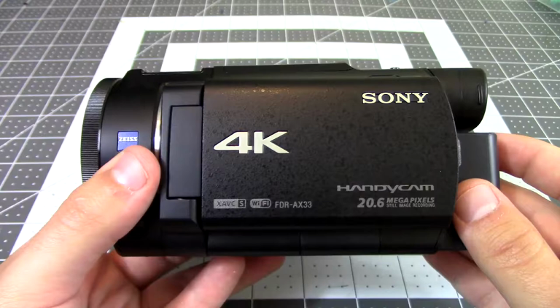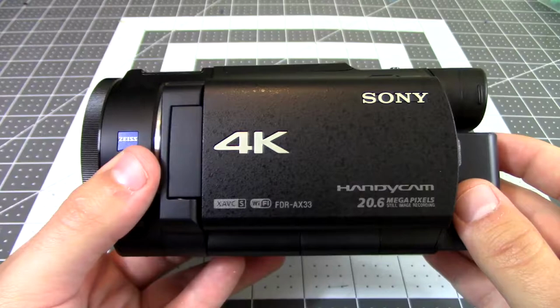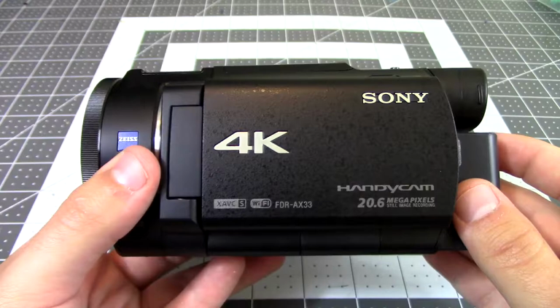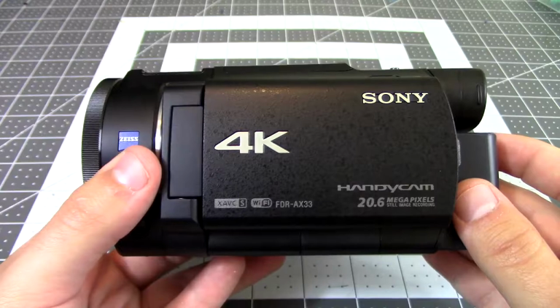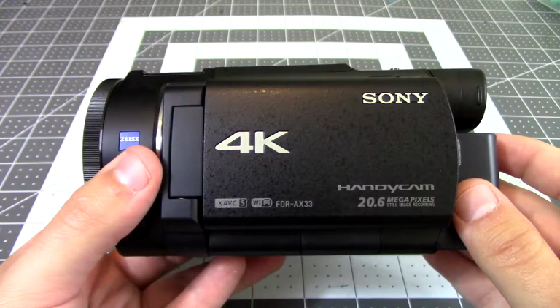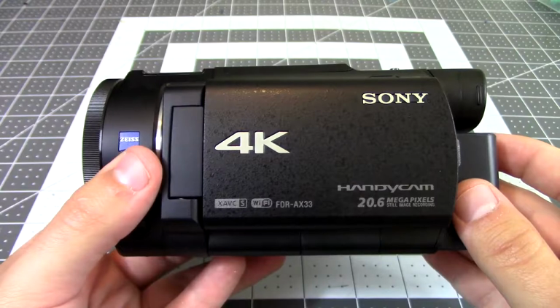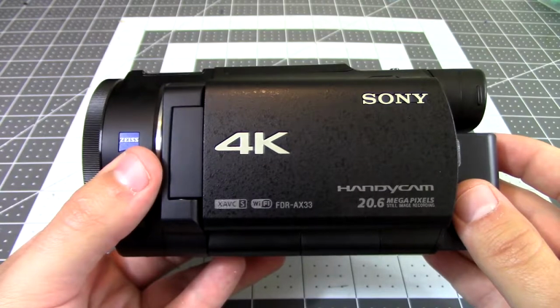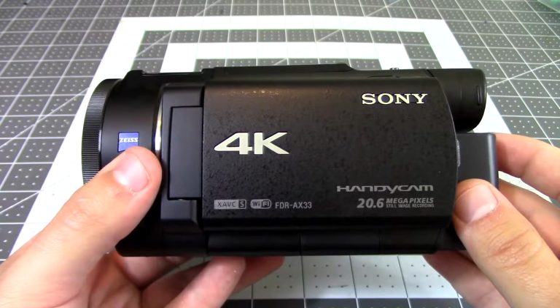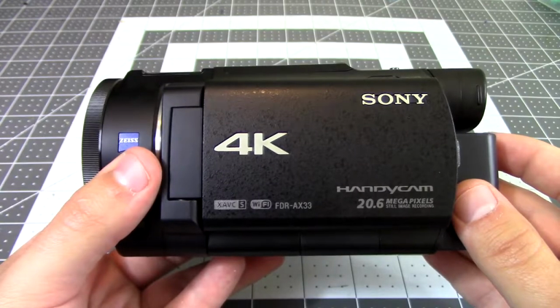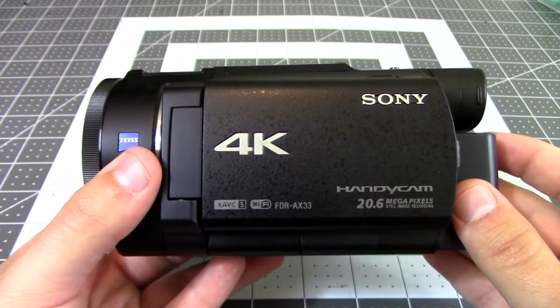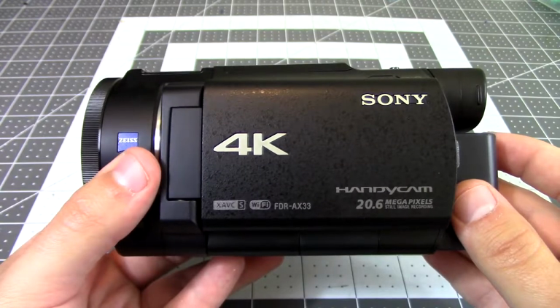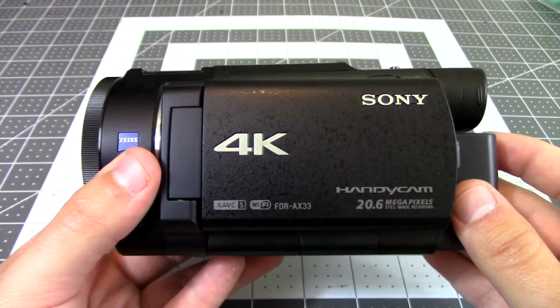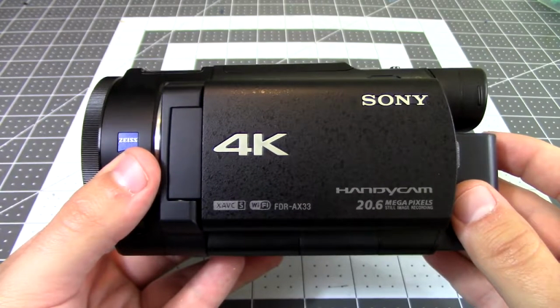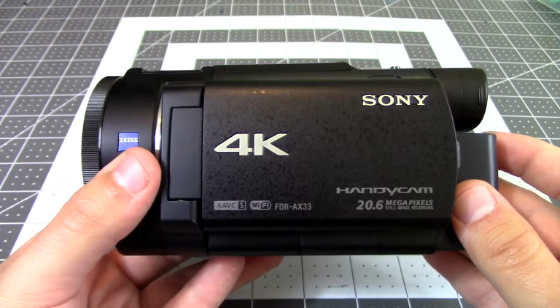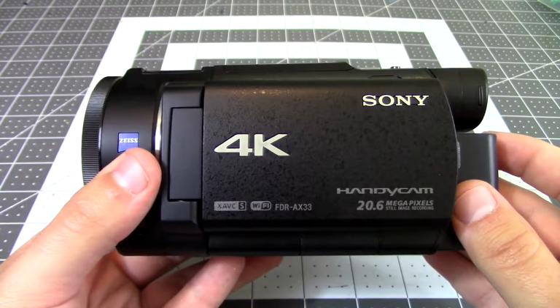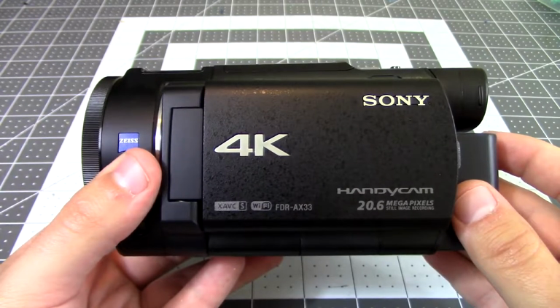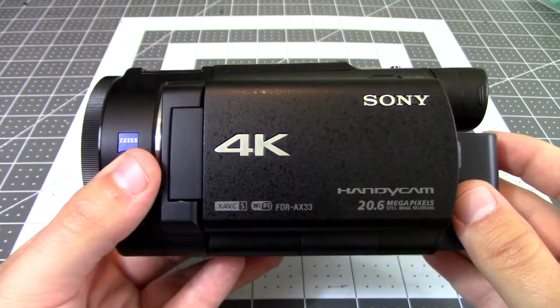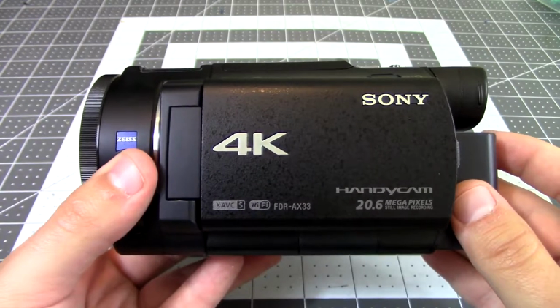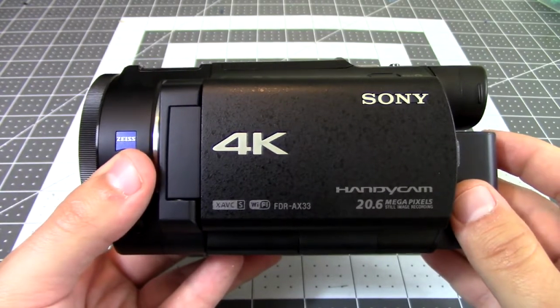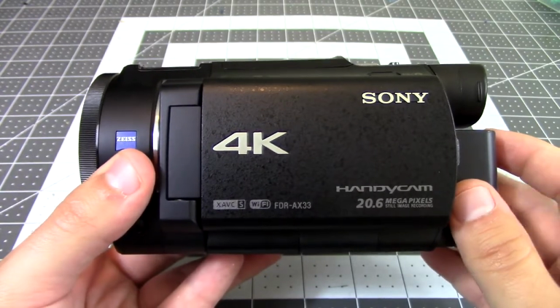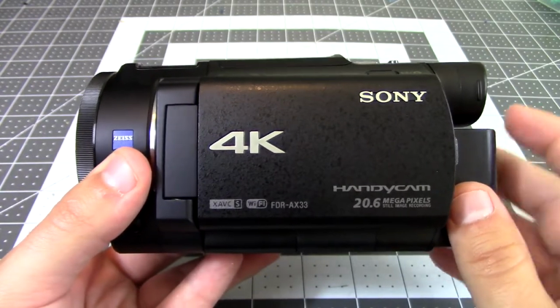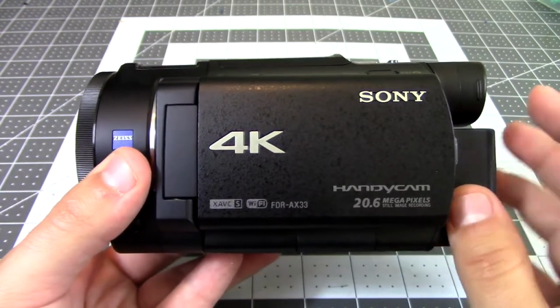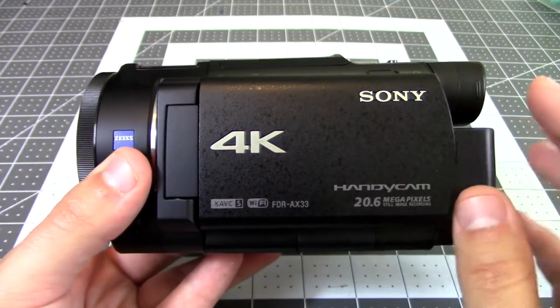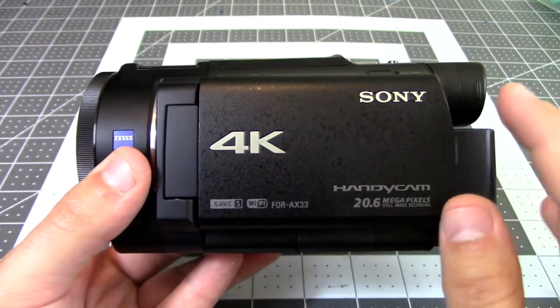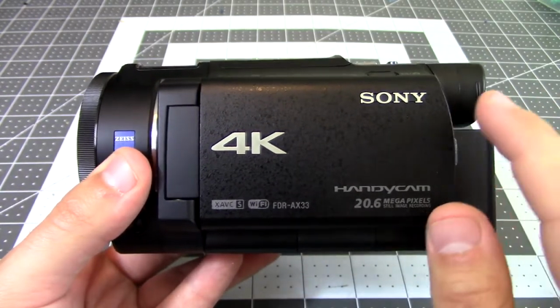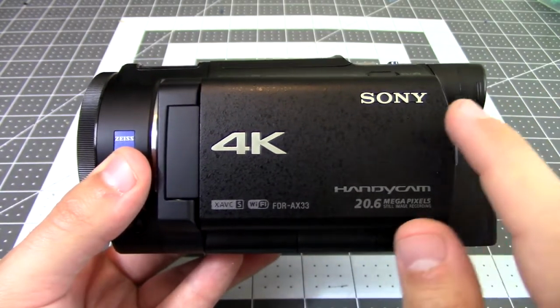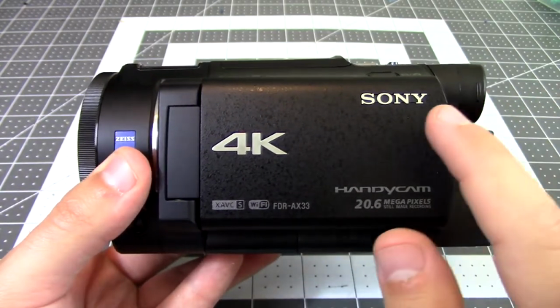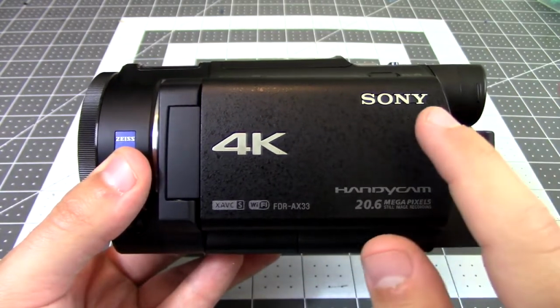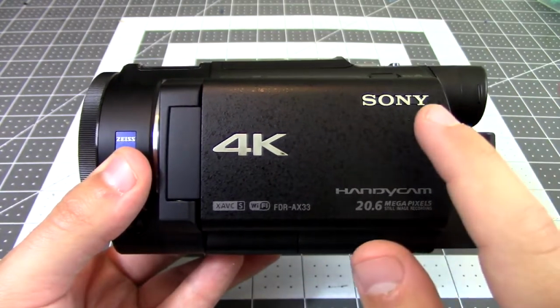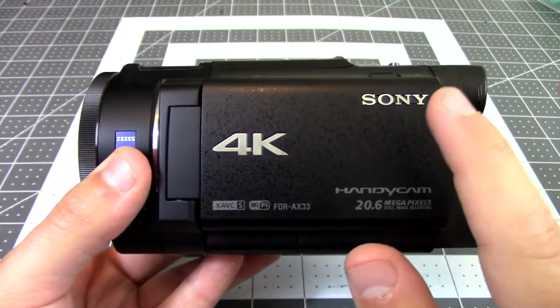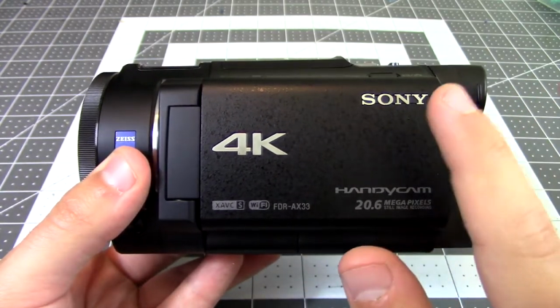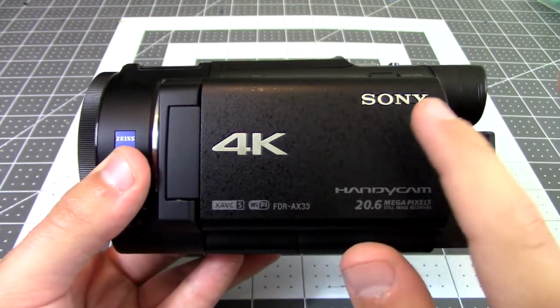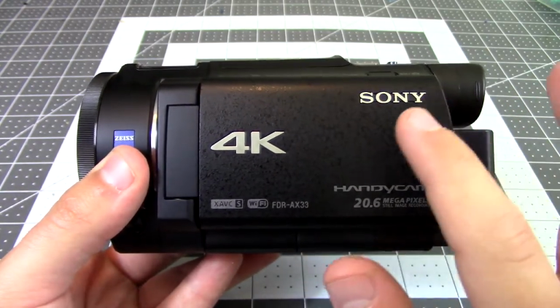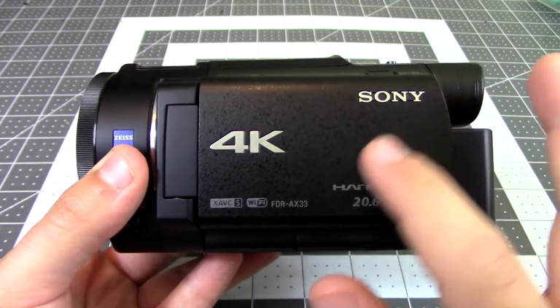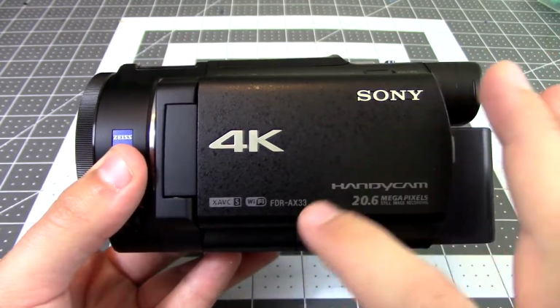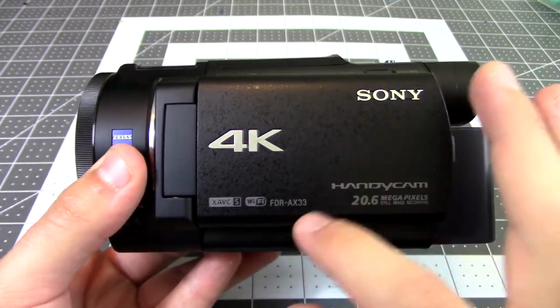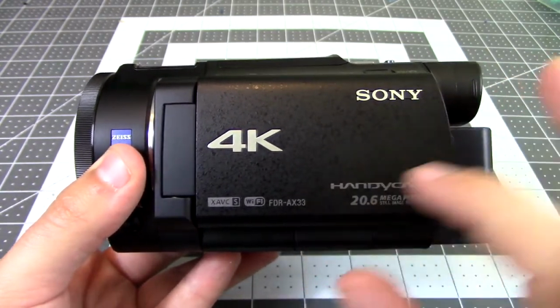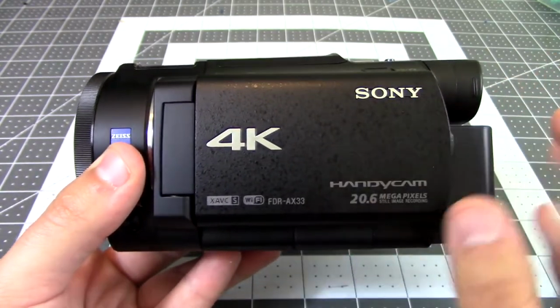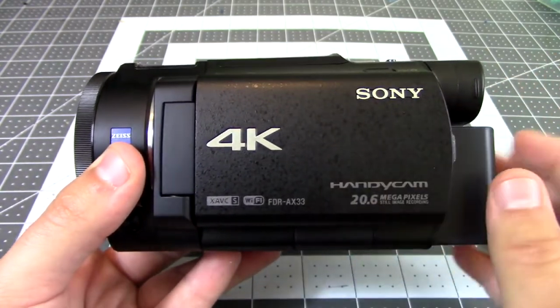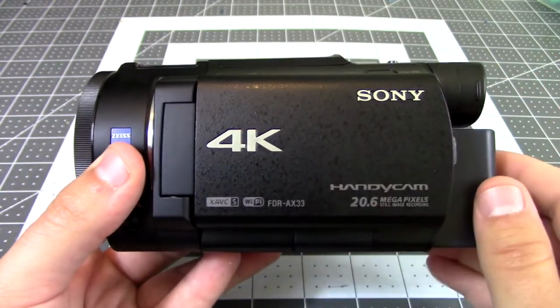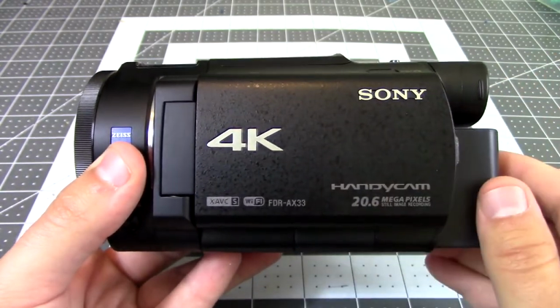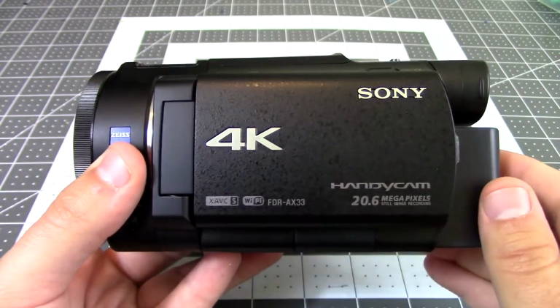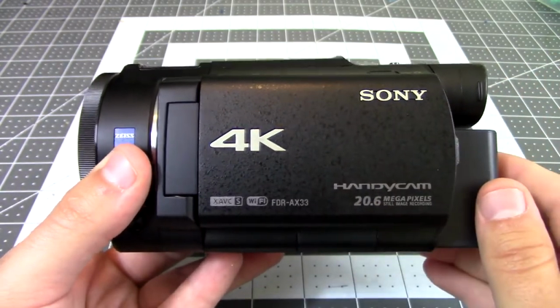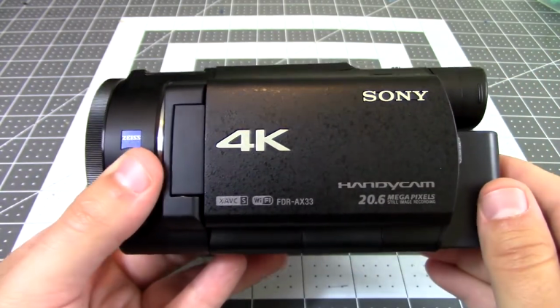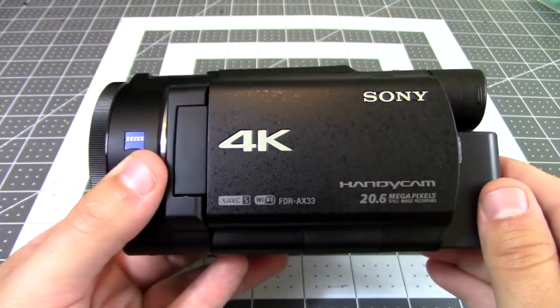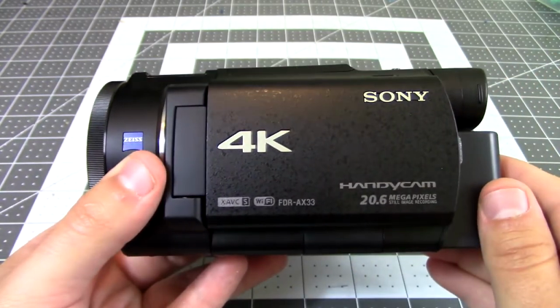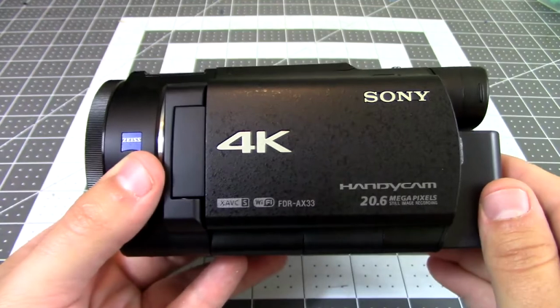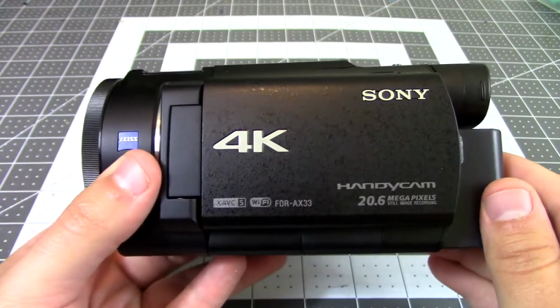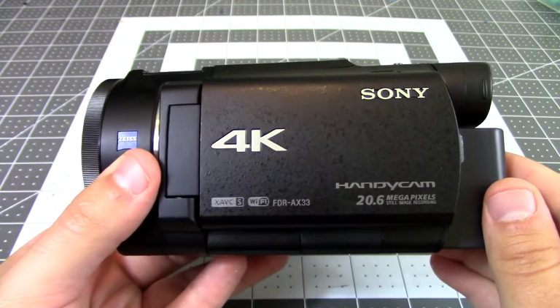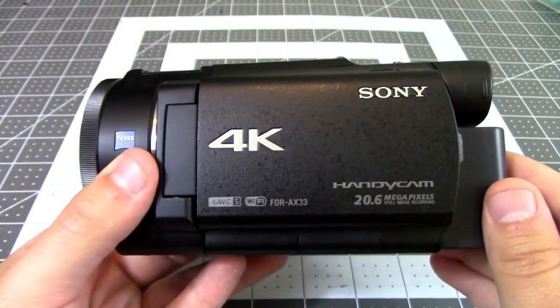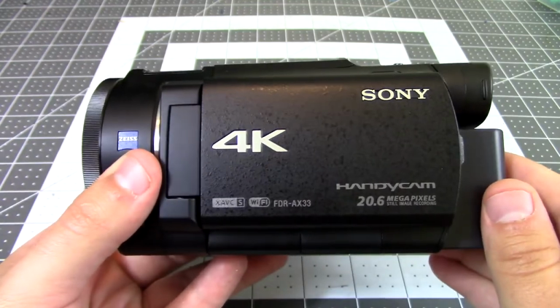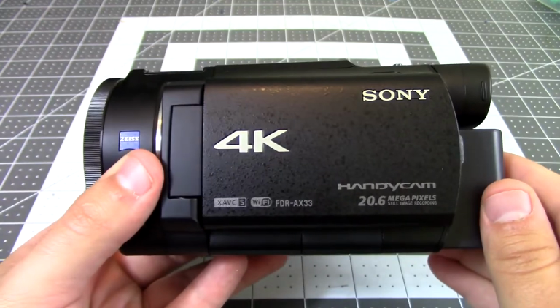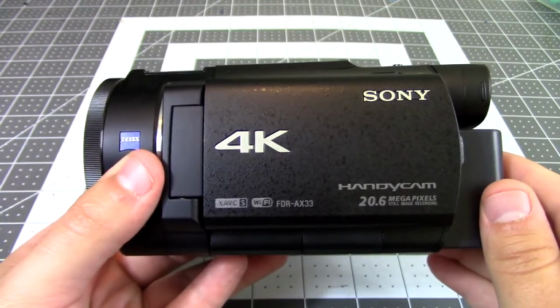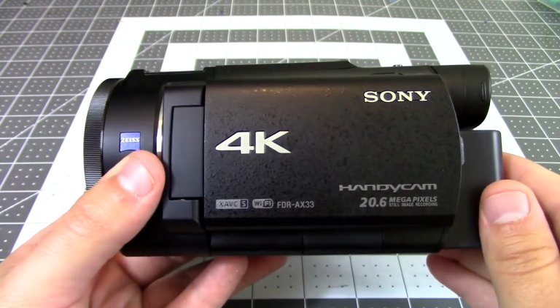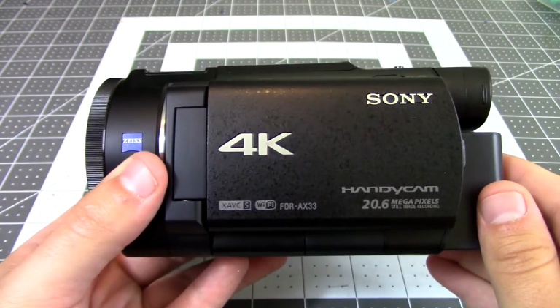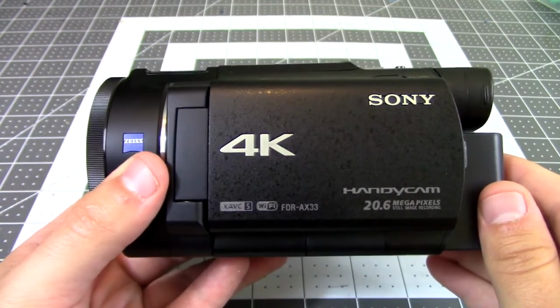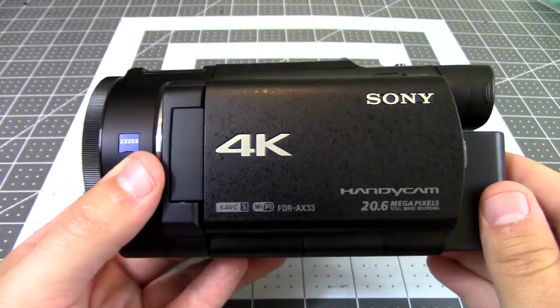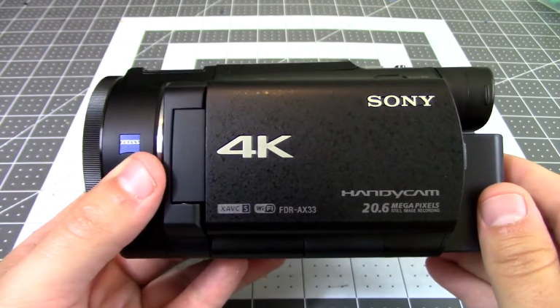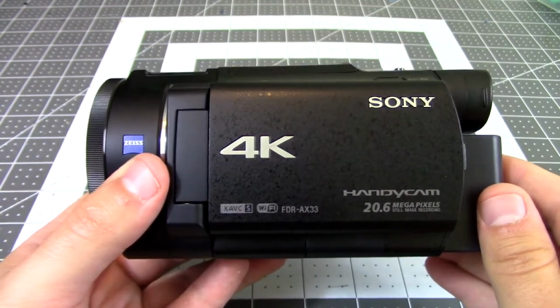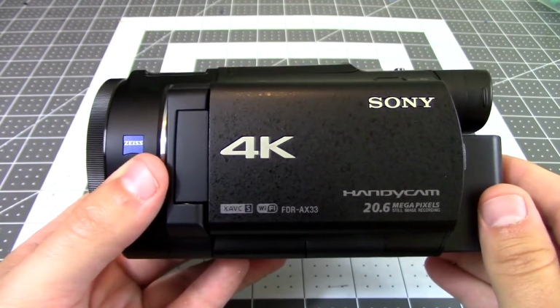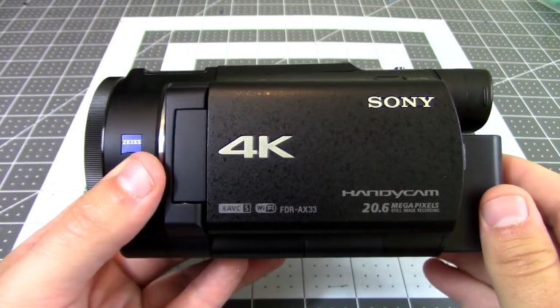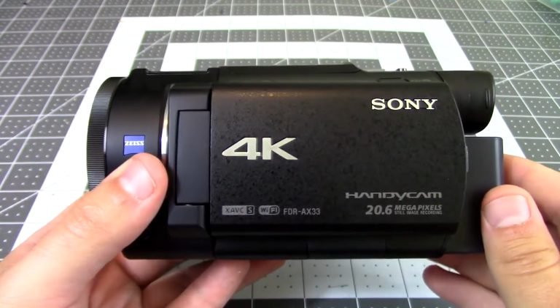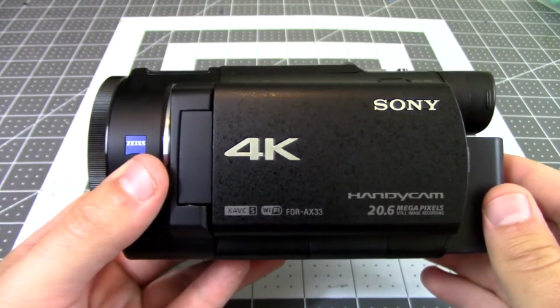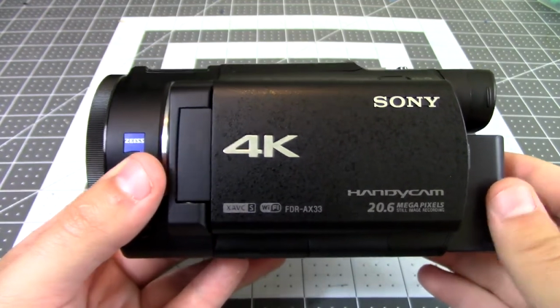Hey everyone and welcome back to Hoffman Engineering. Today I'm going to give you an overview of the Sony AX33 camcorder in under 60 seconds. So let's go.